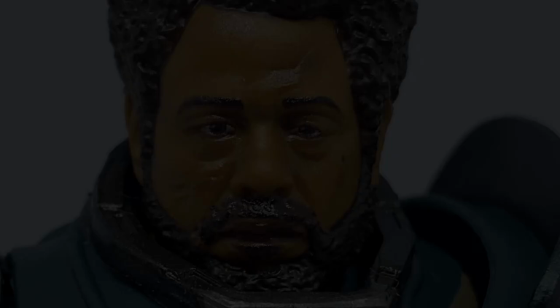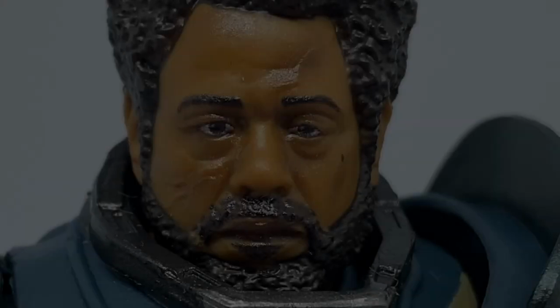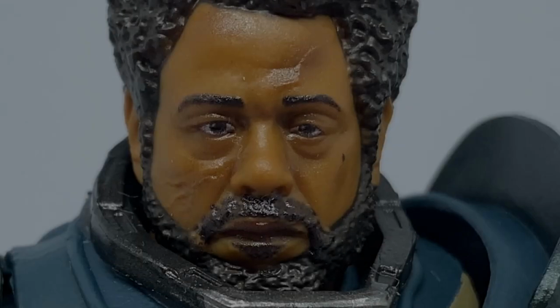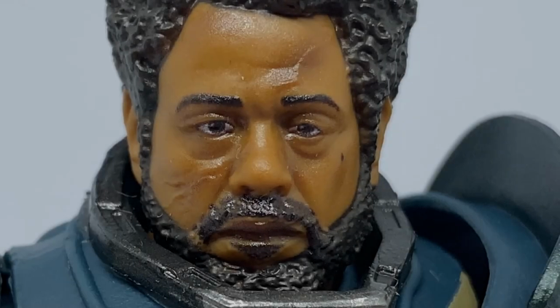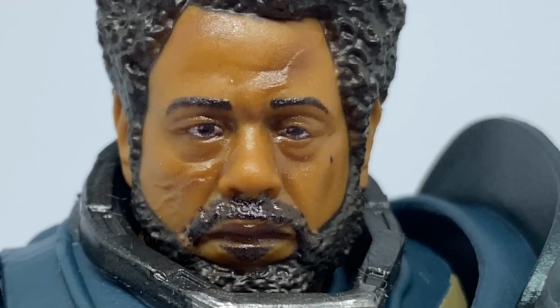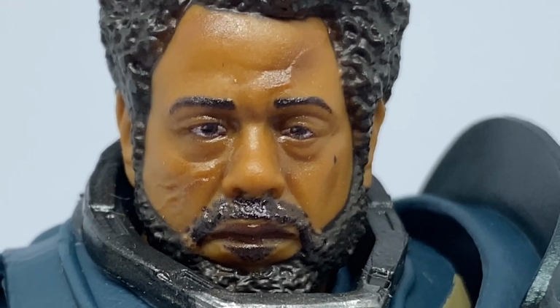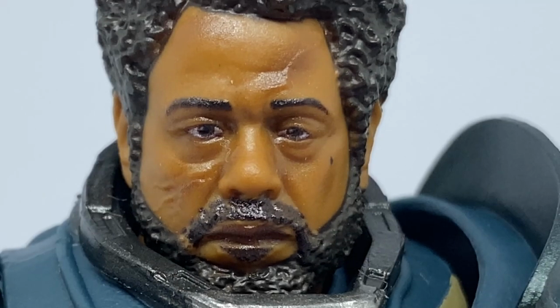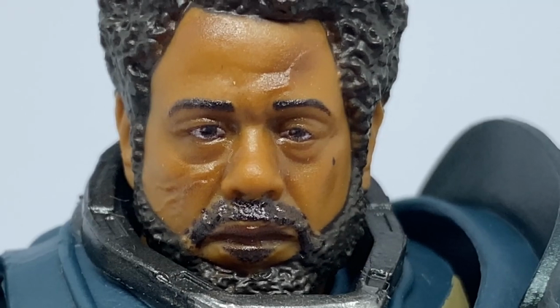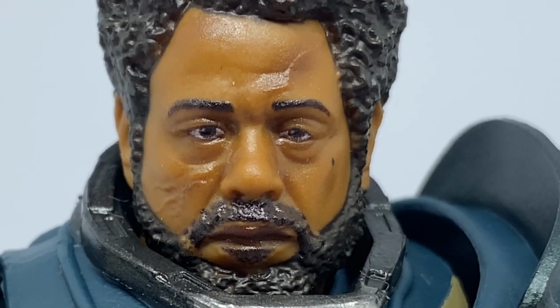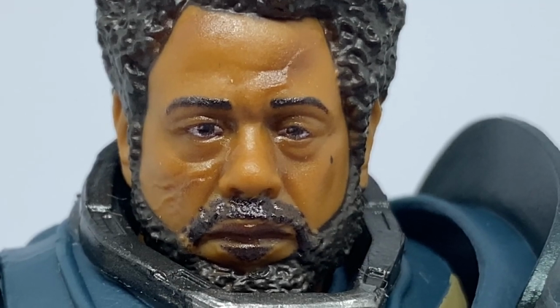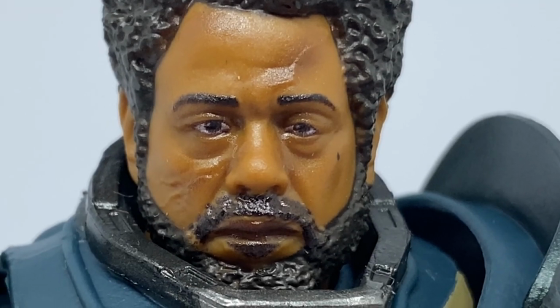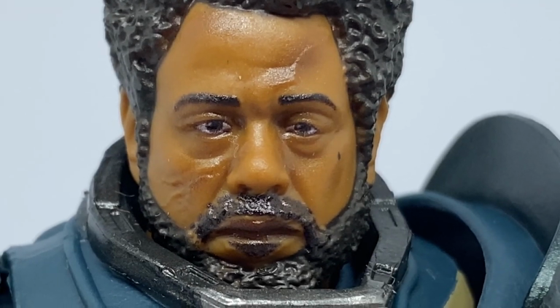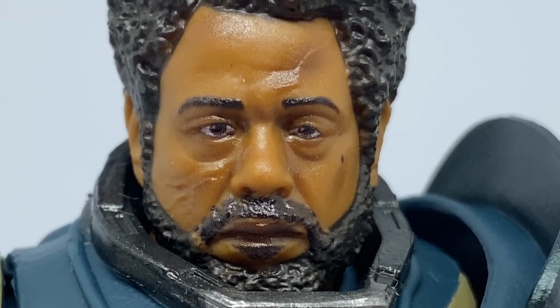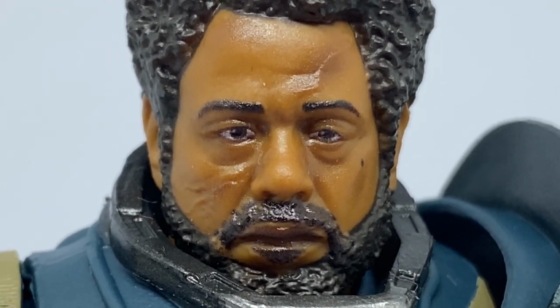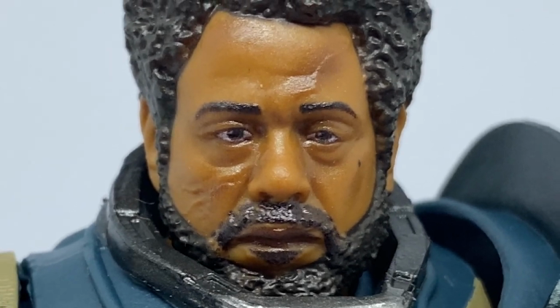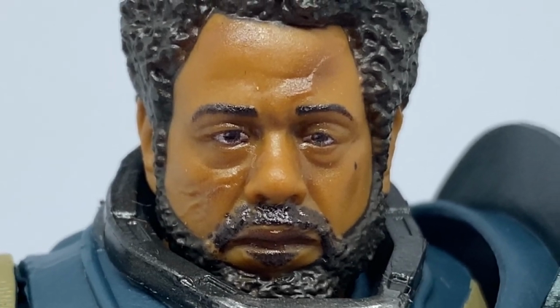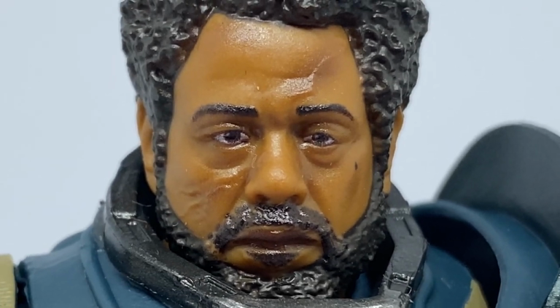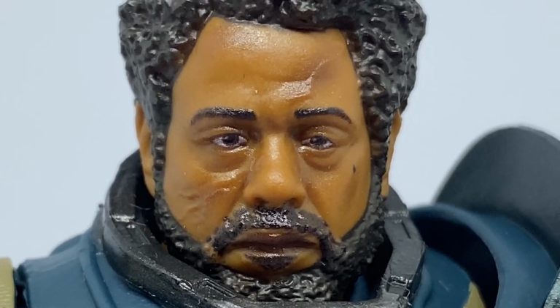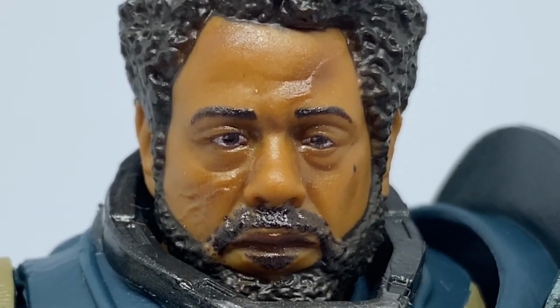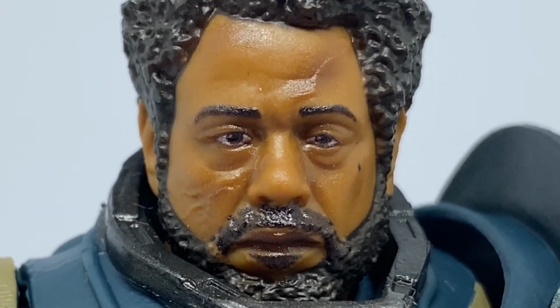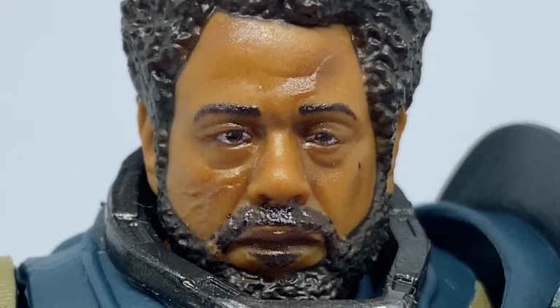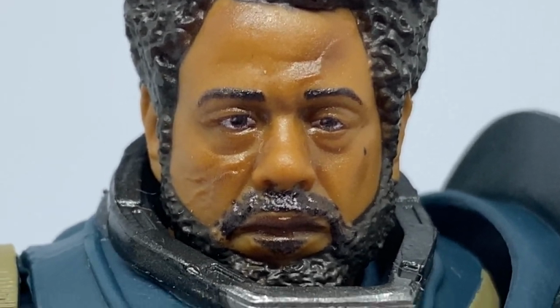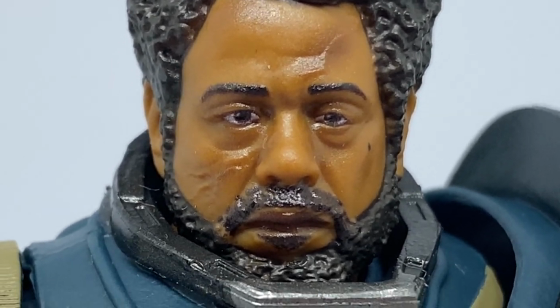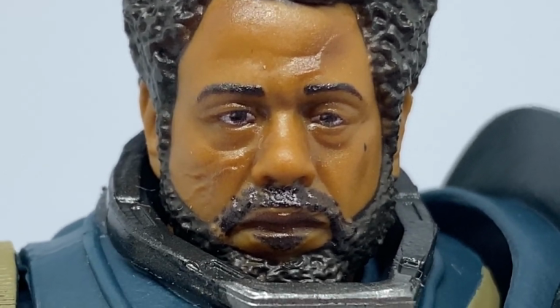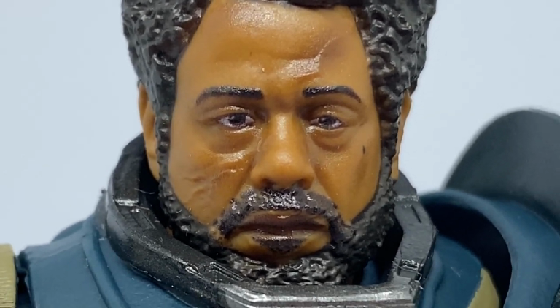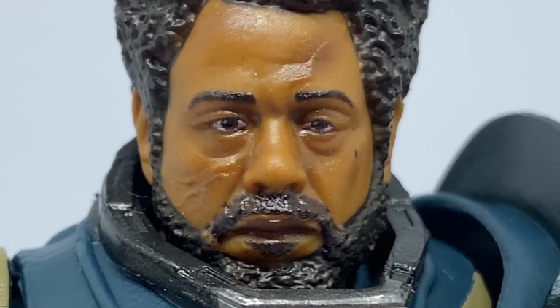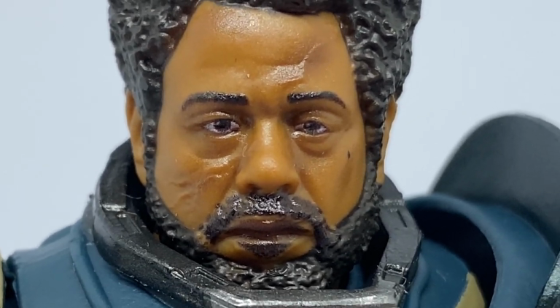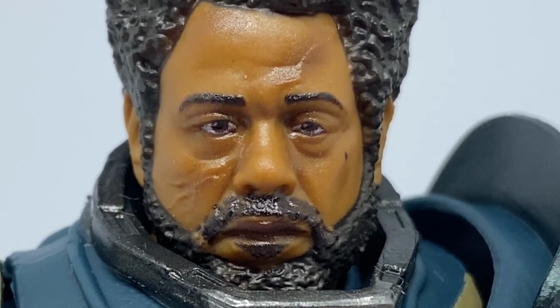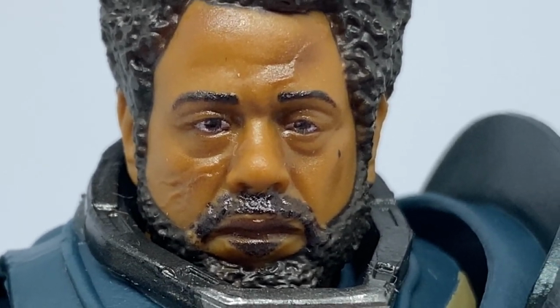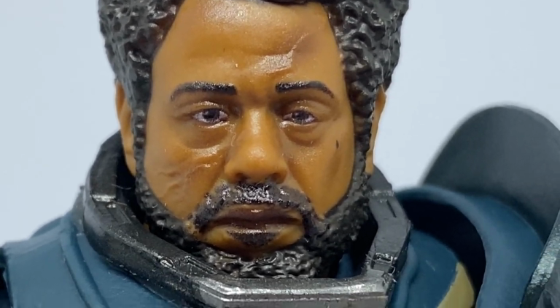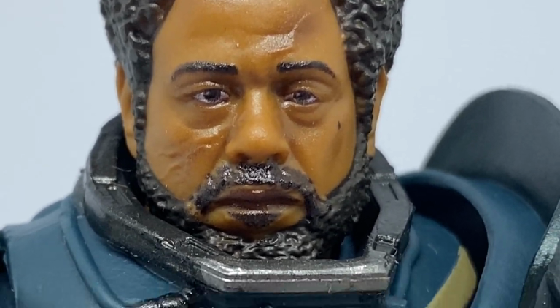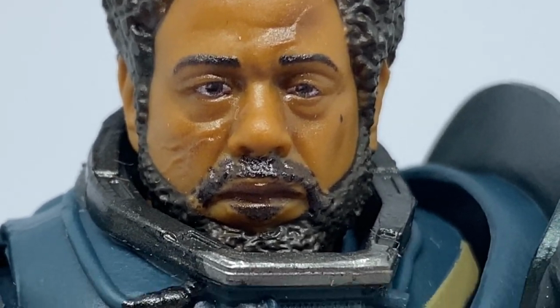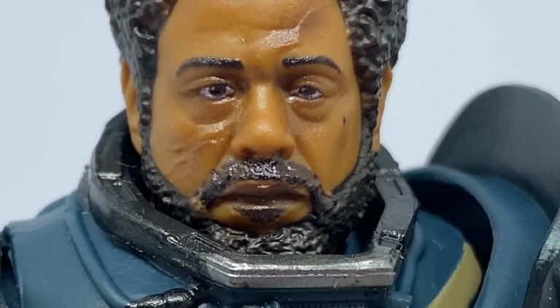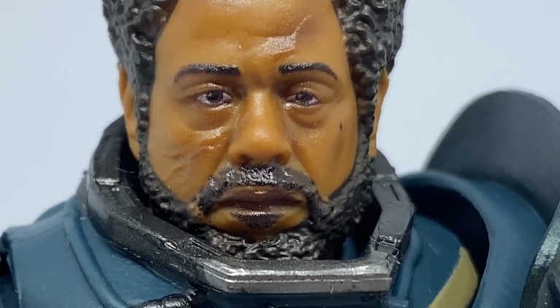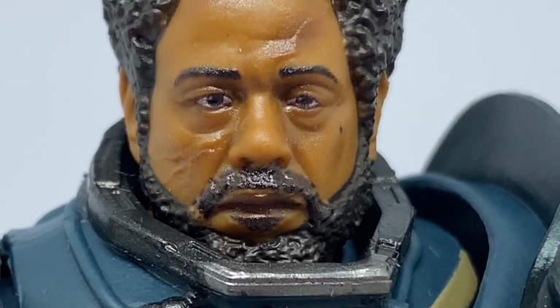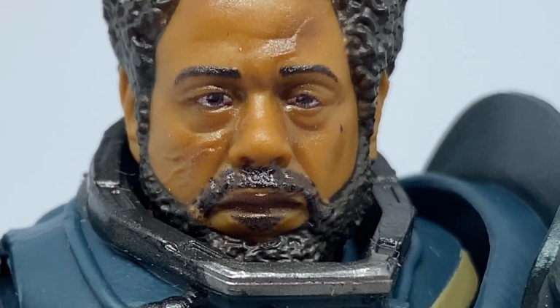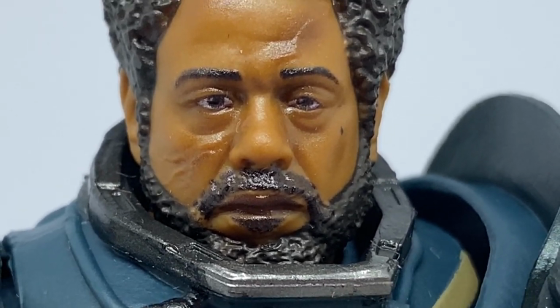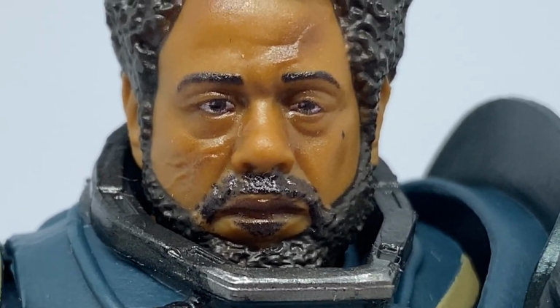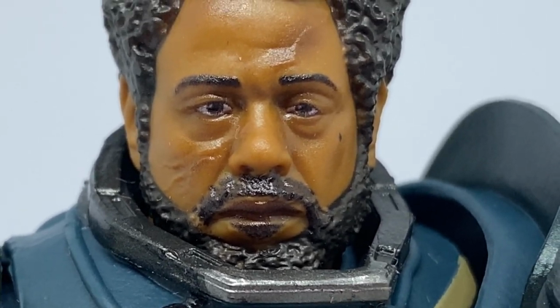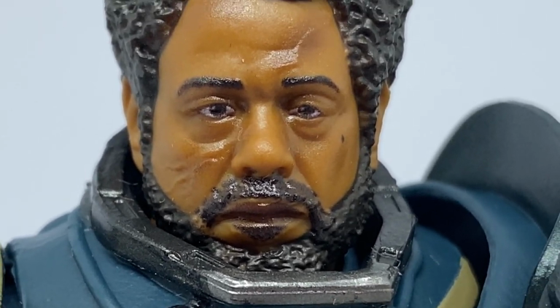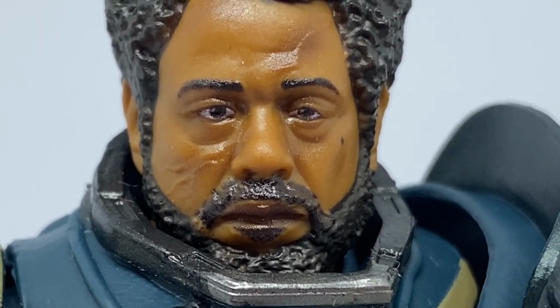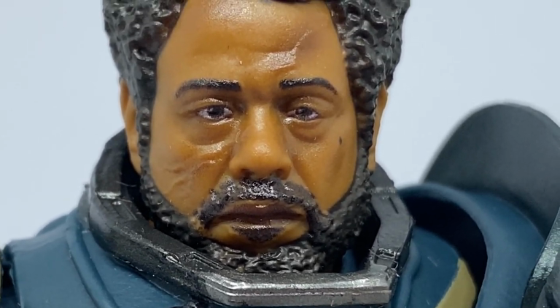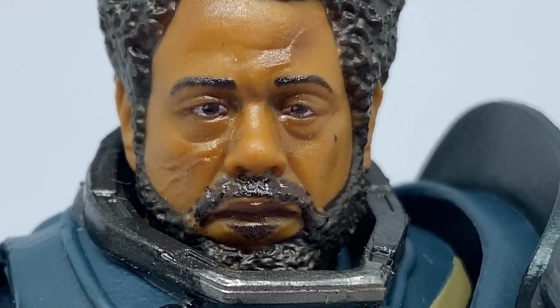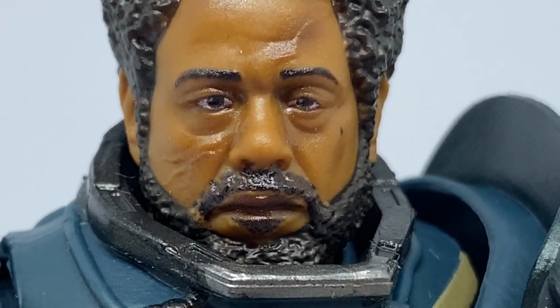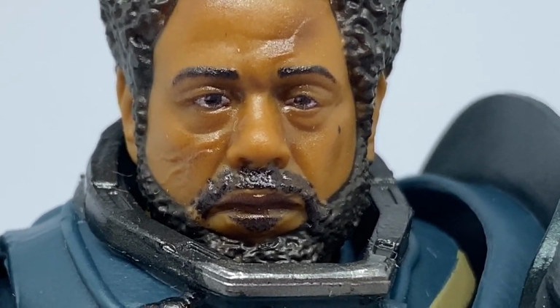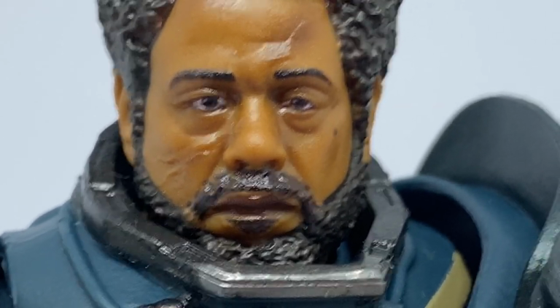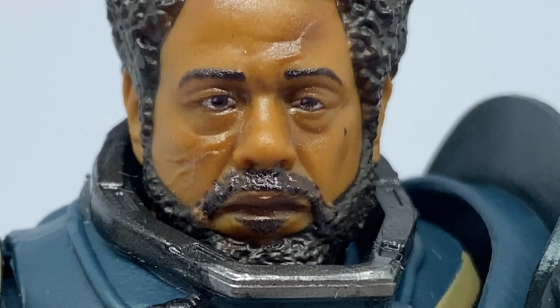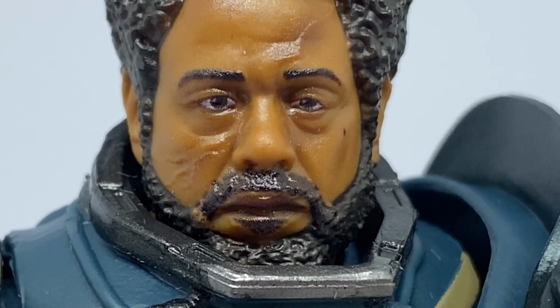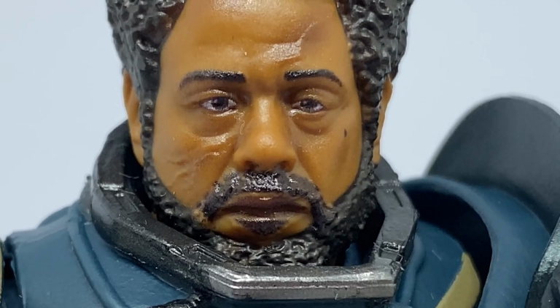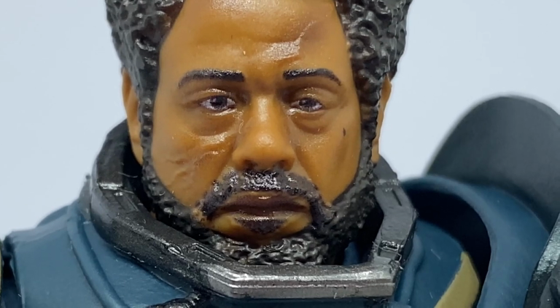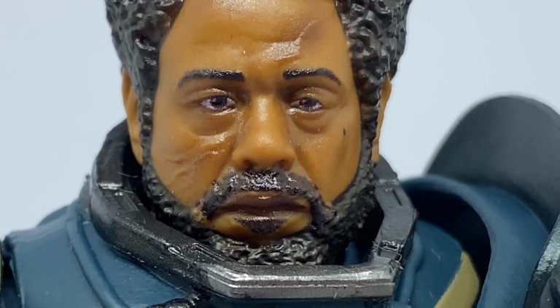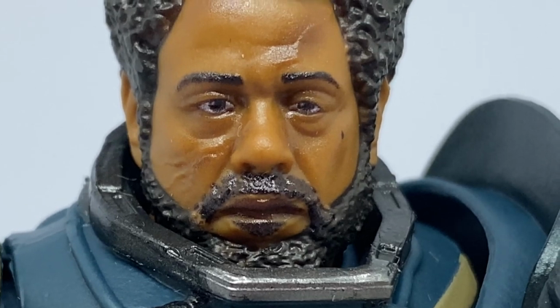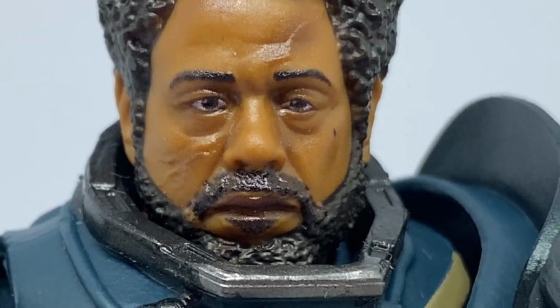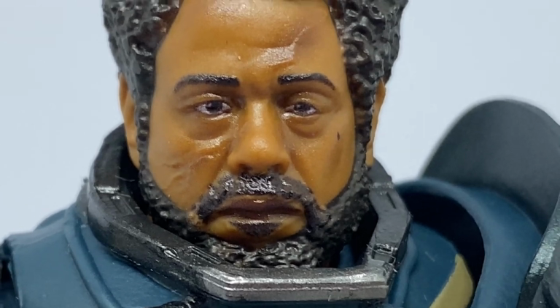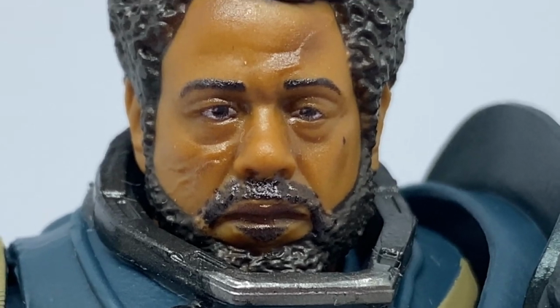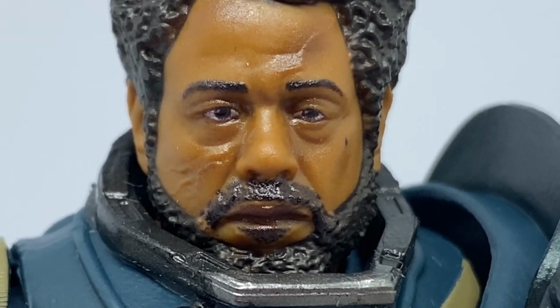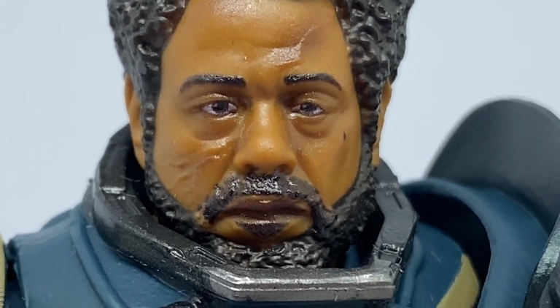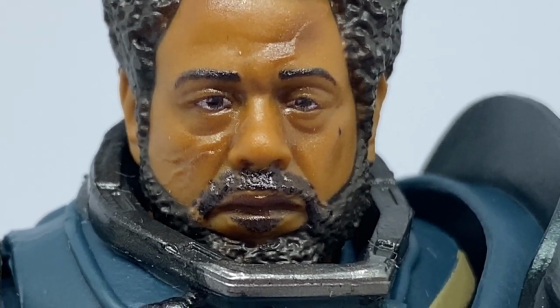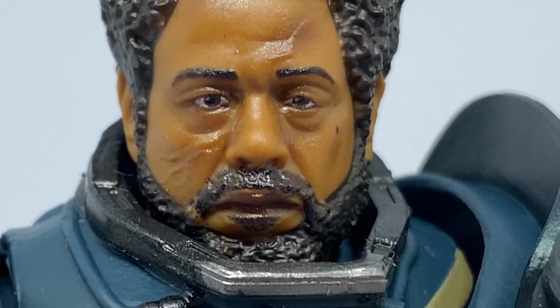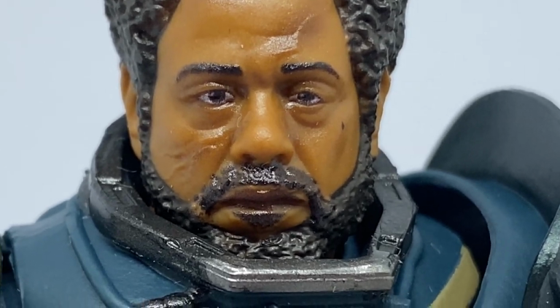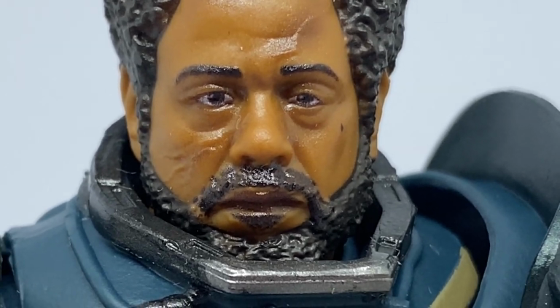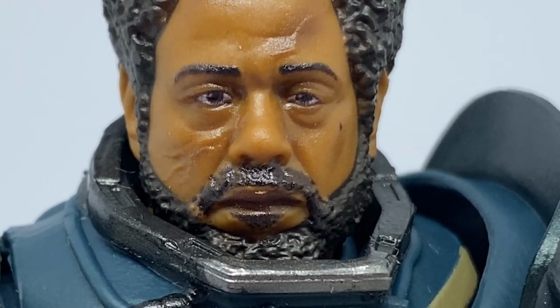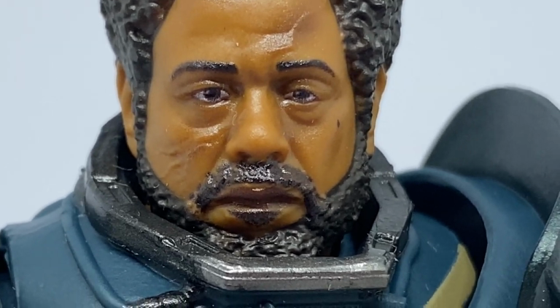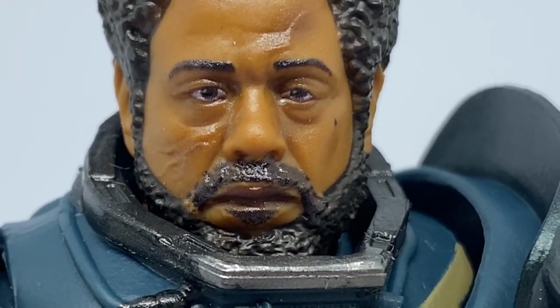Are you here to review me? There's not much of me left!